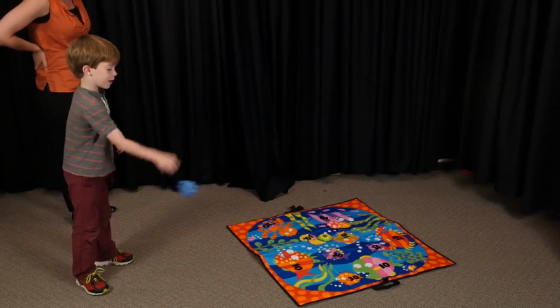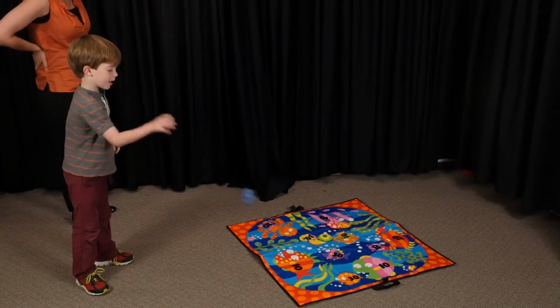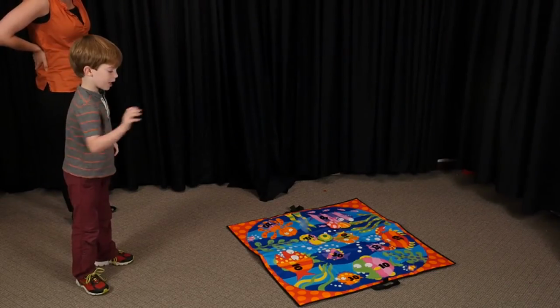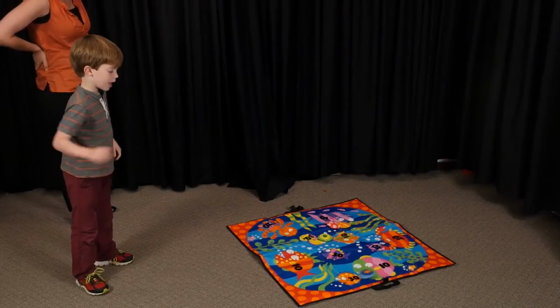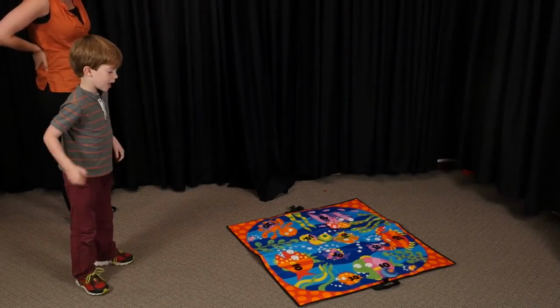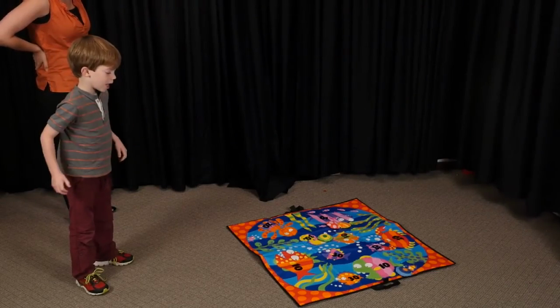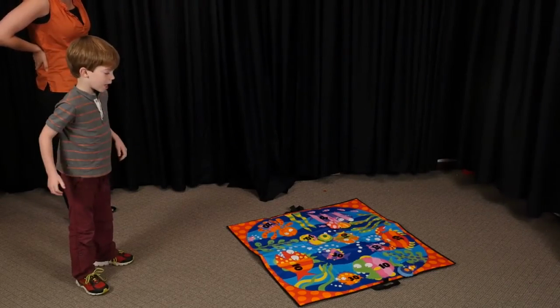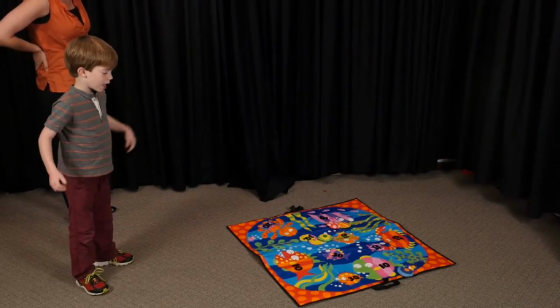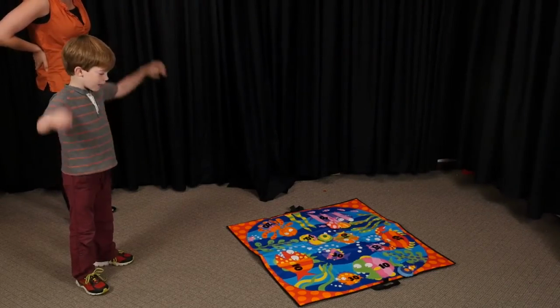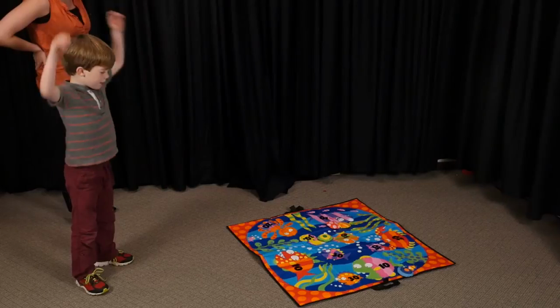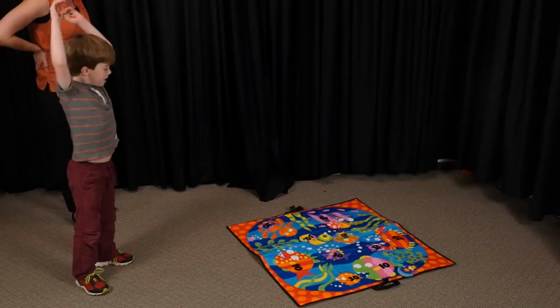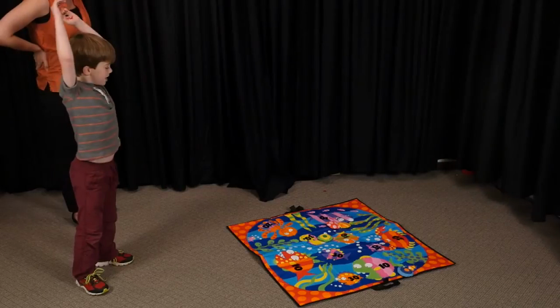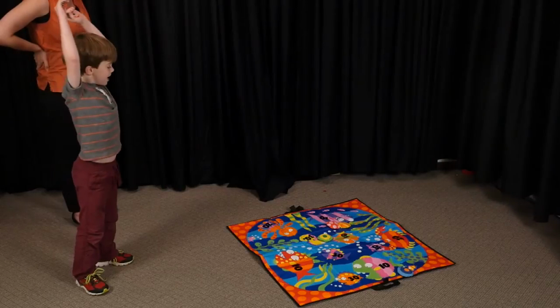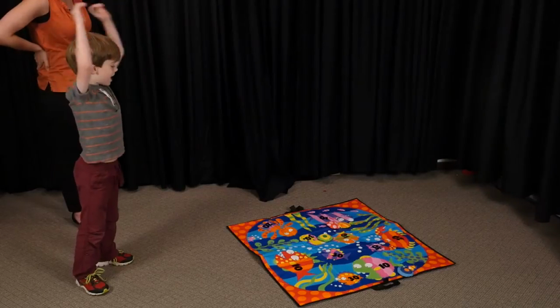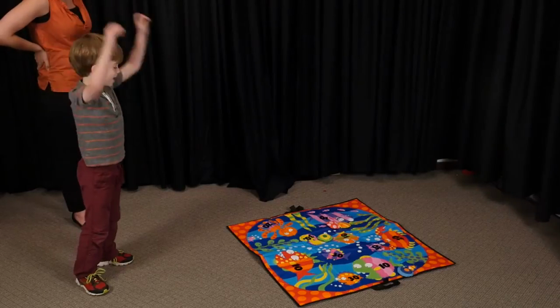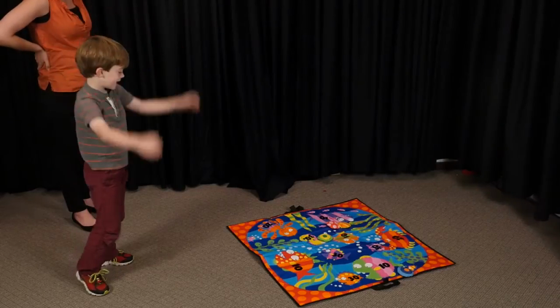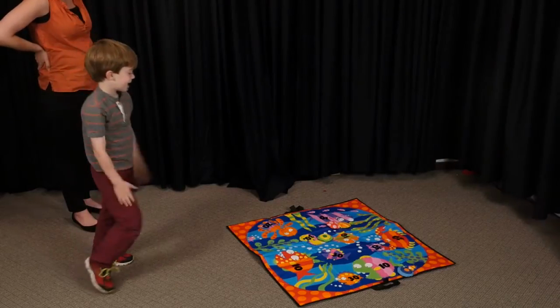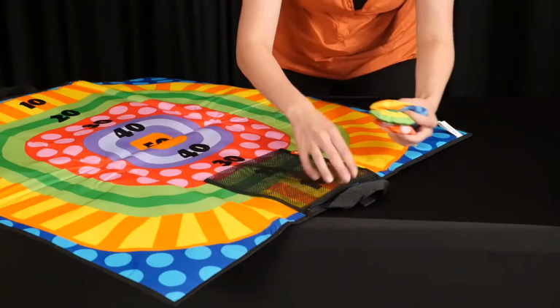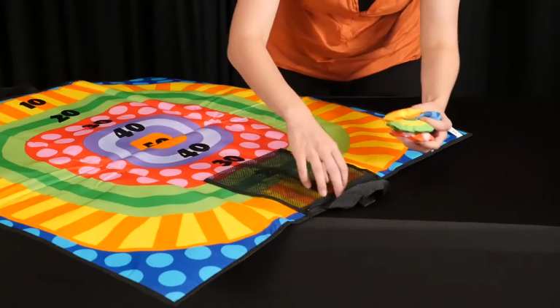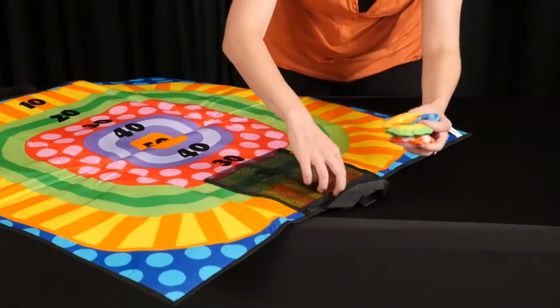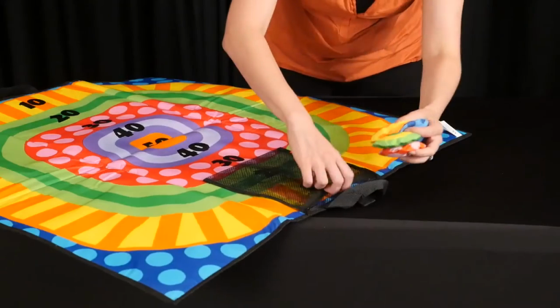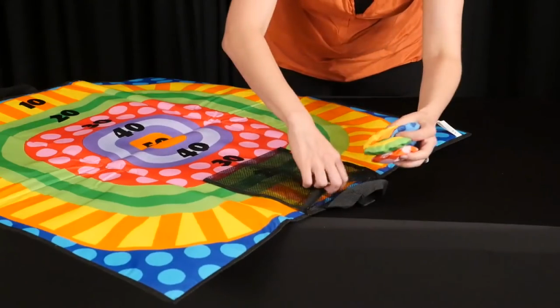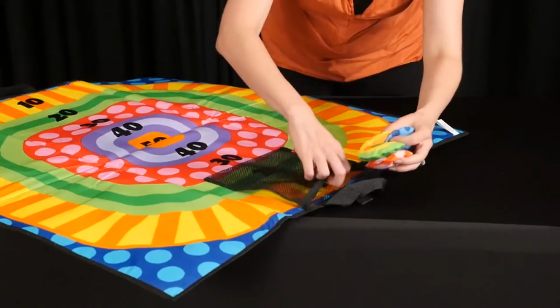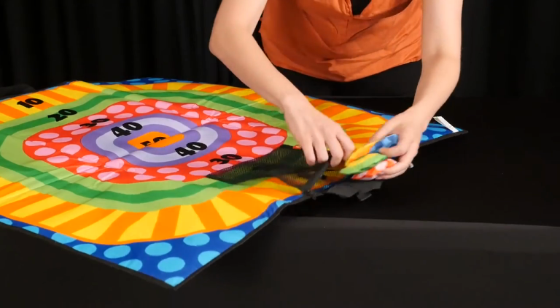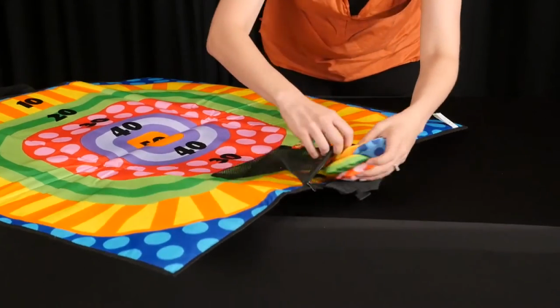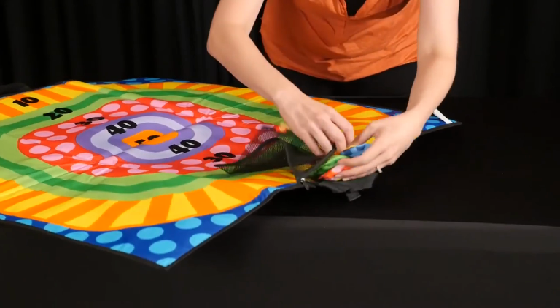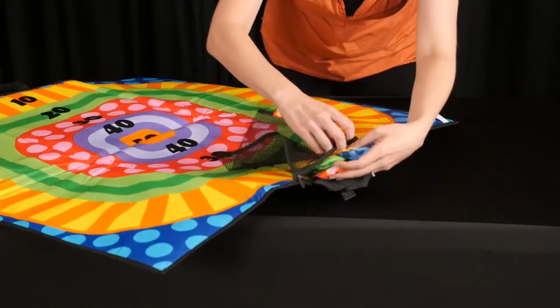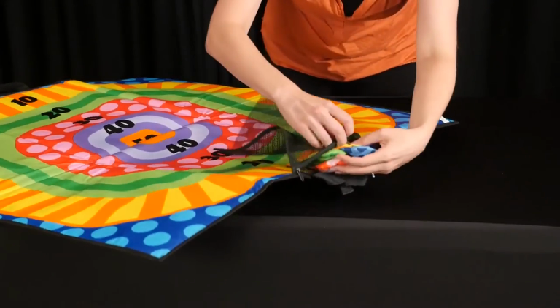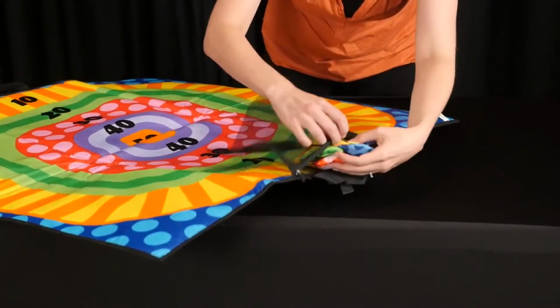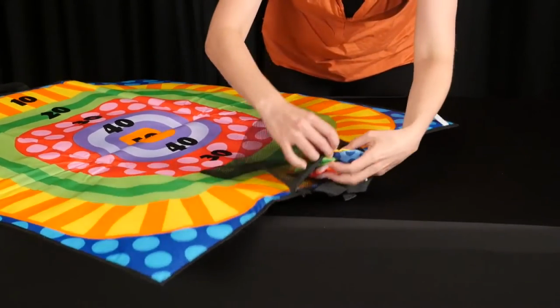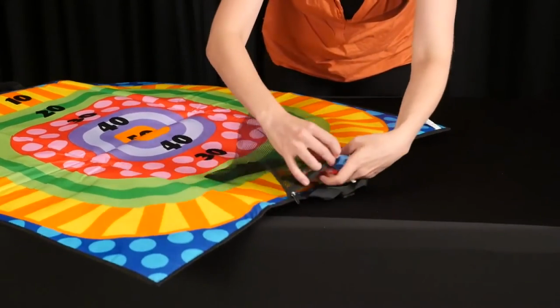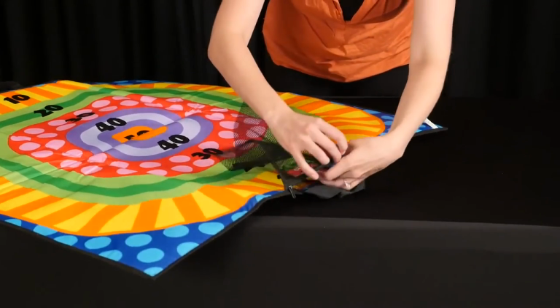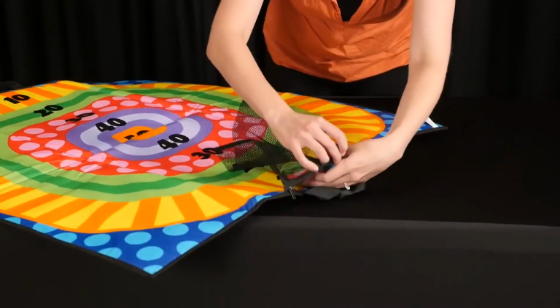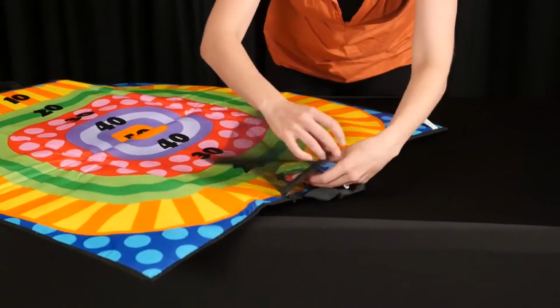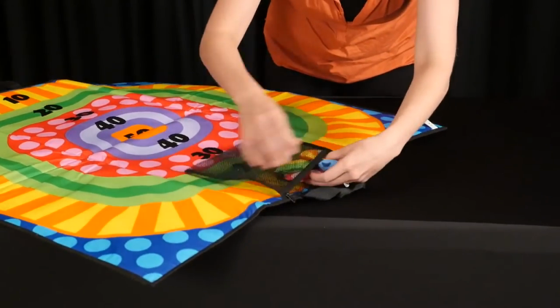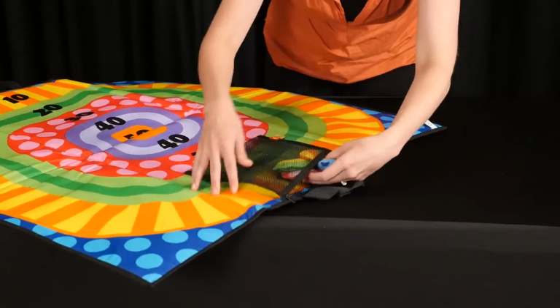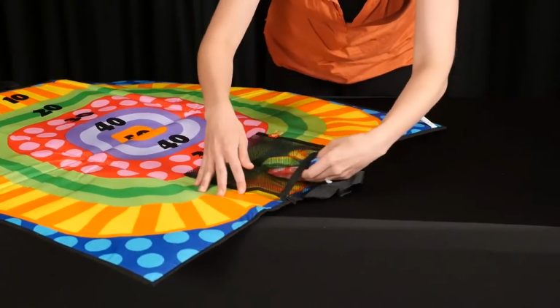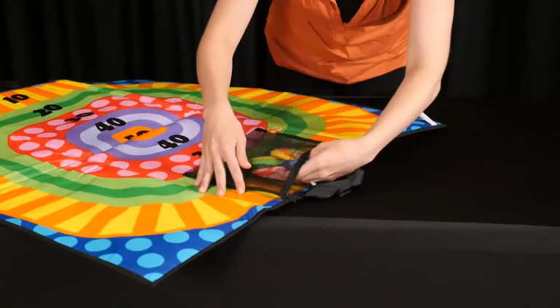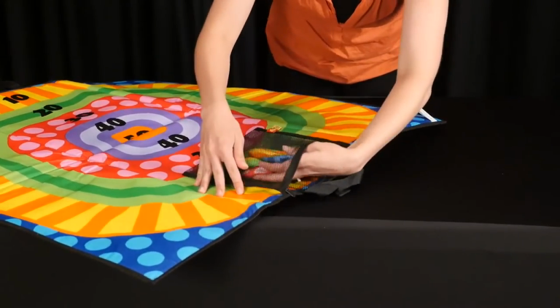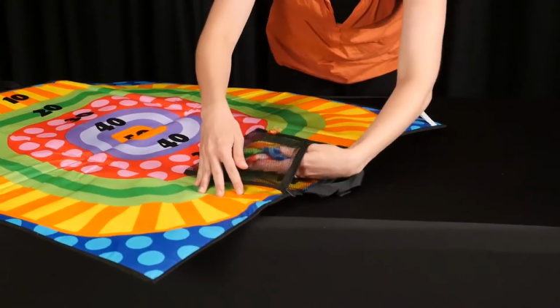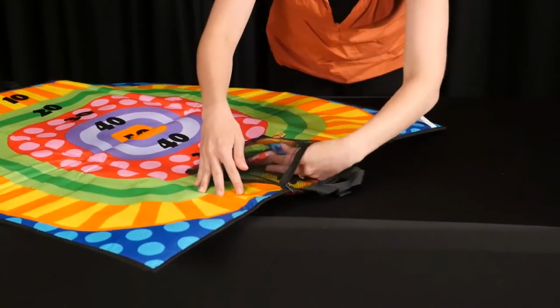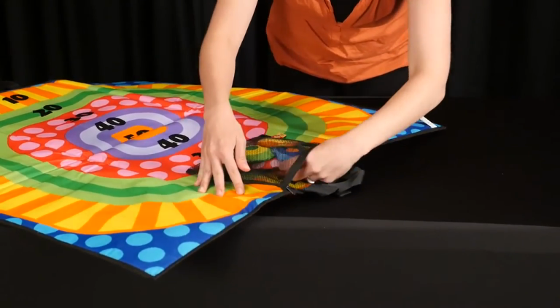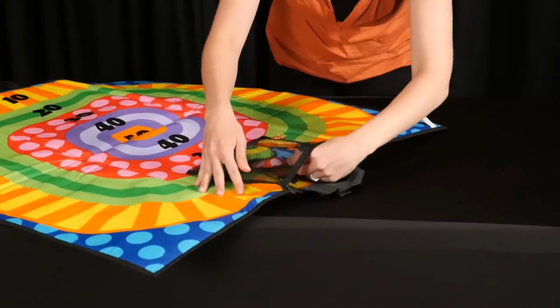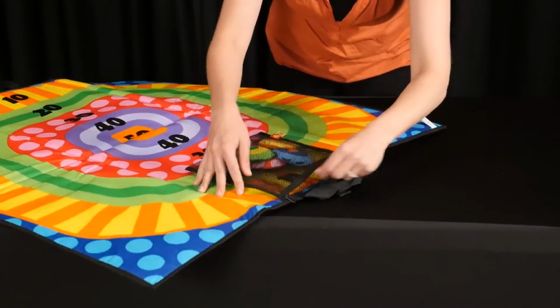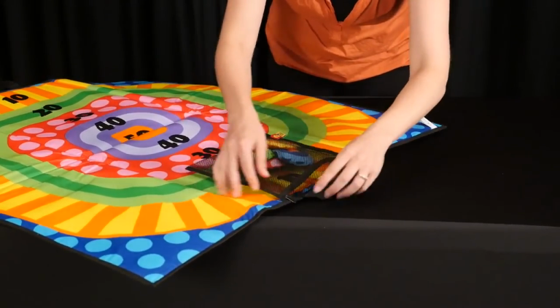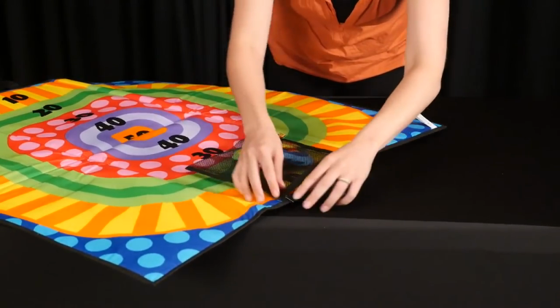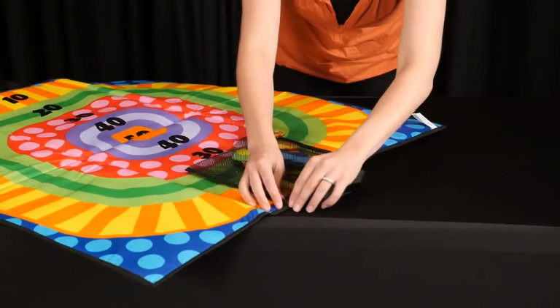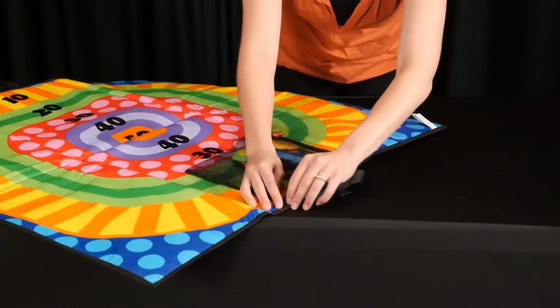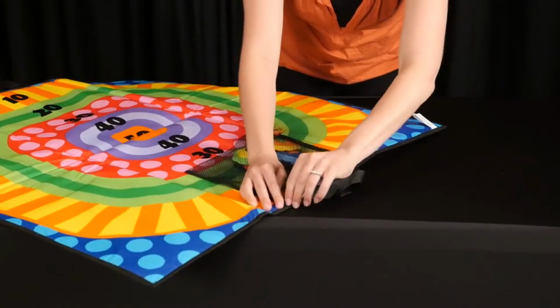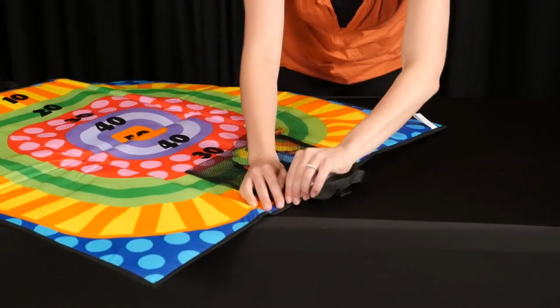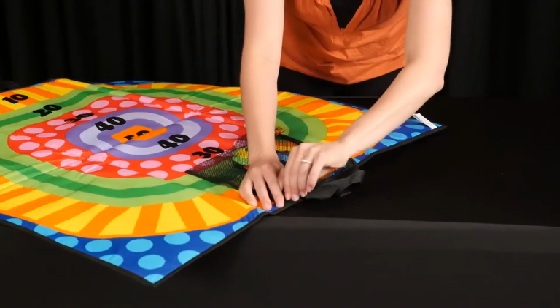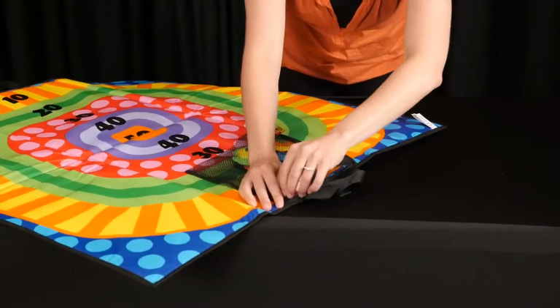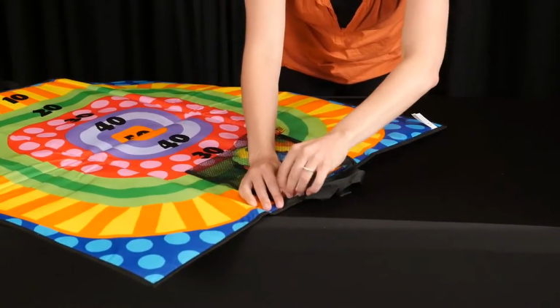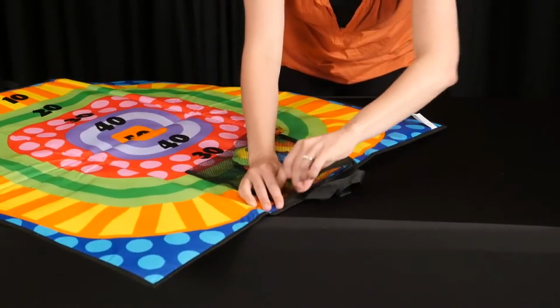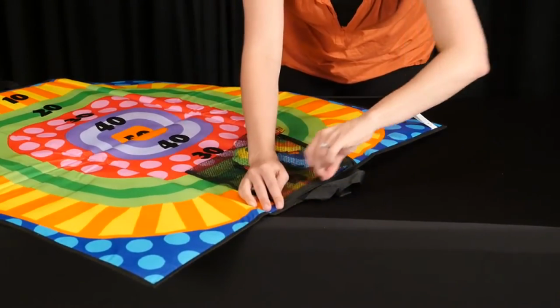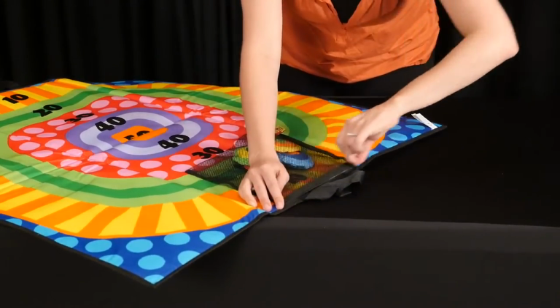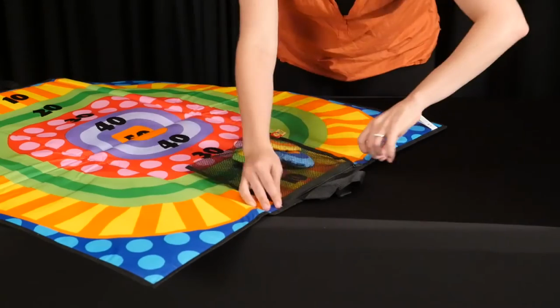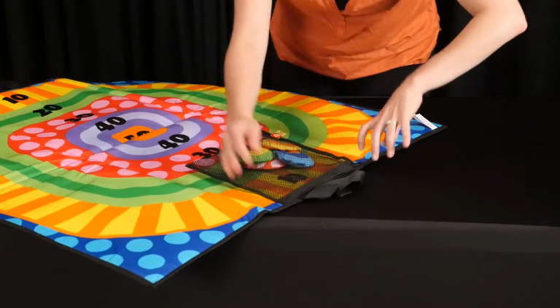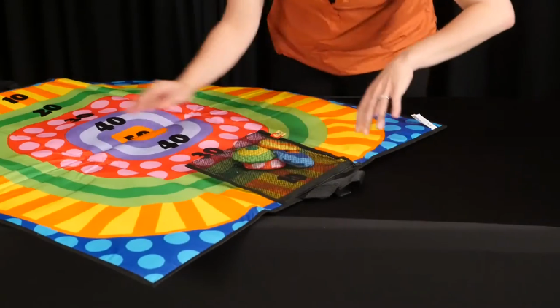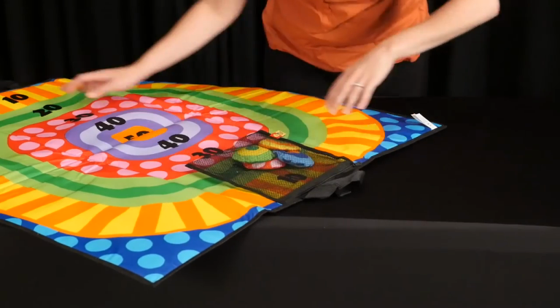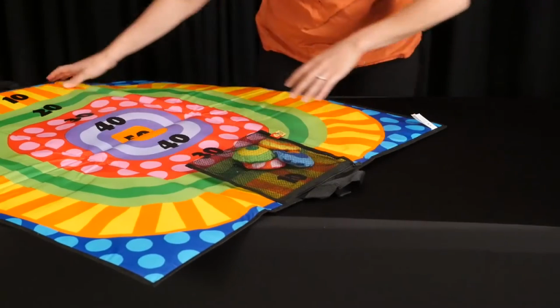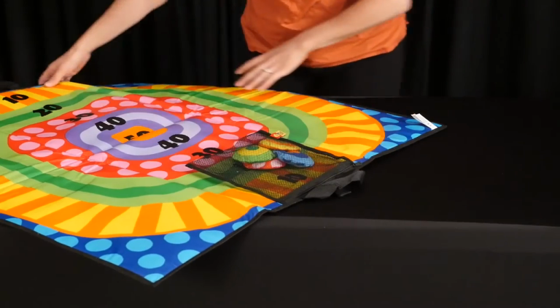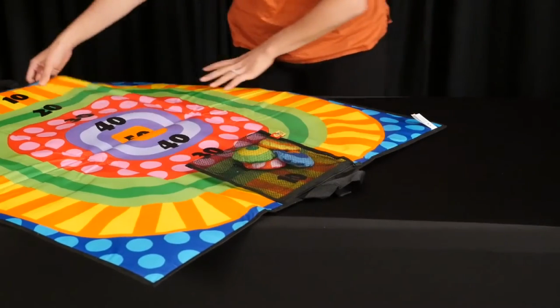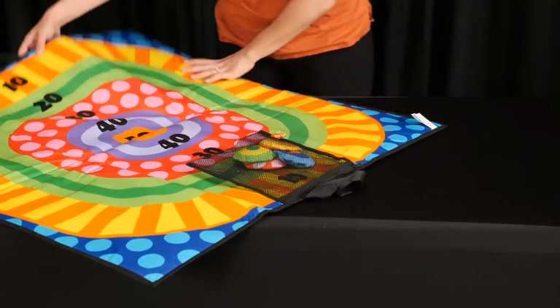Four colorful bean bags come in an attached, zippered mesh bag for easy carrying. Easy to fold and carry.